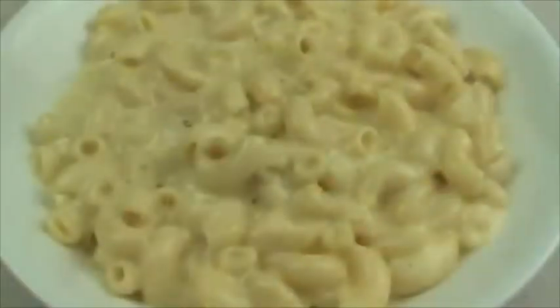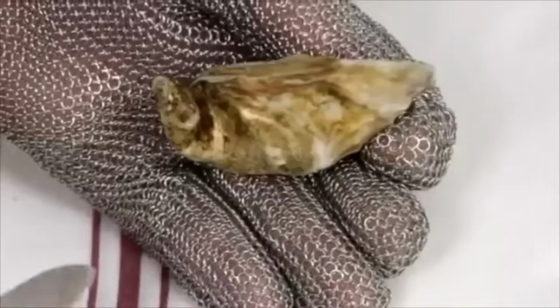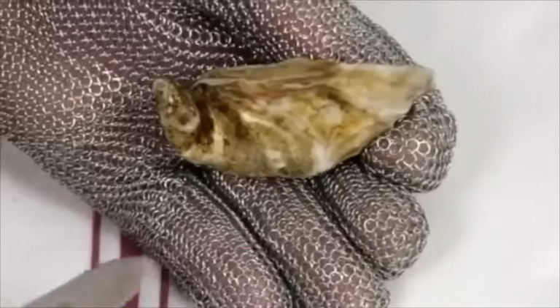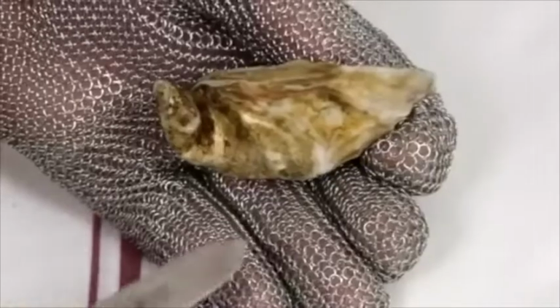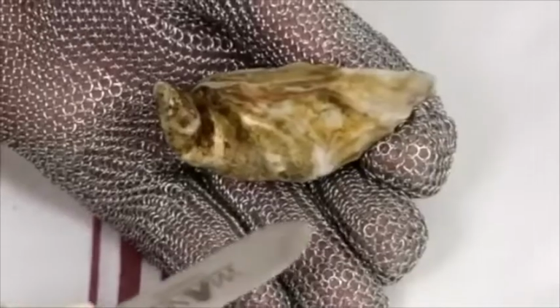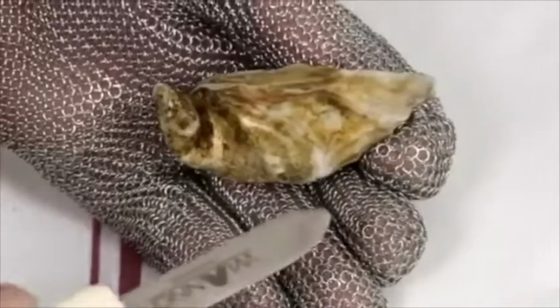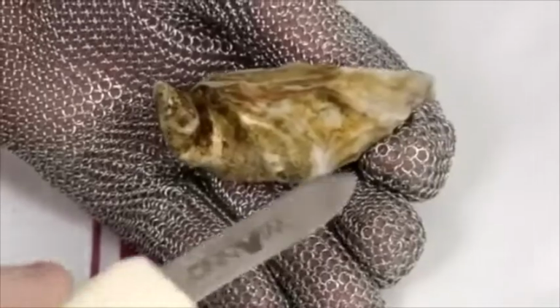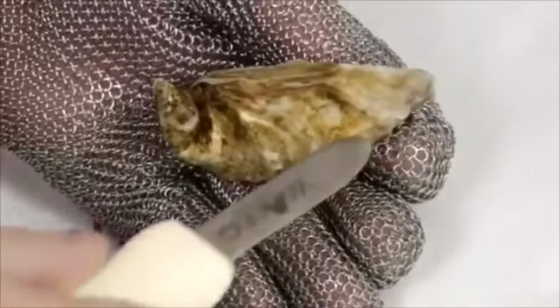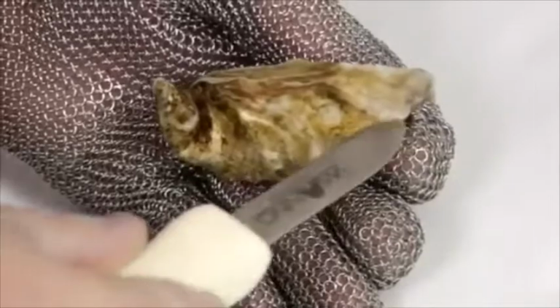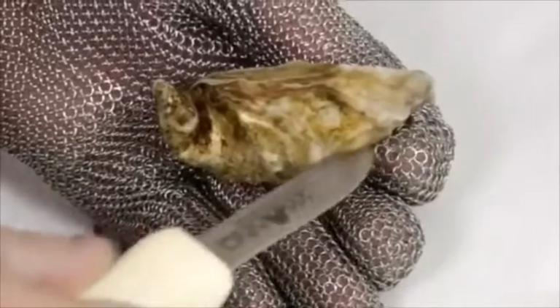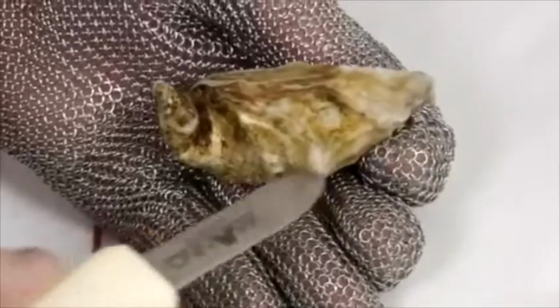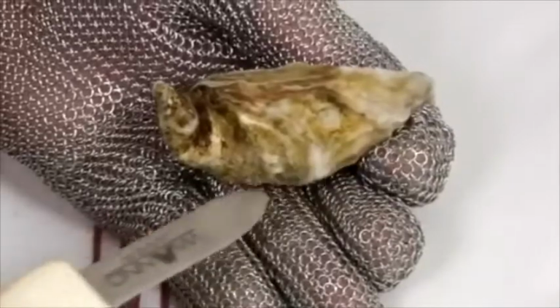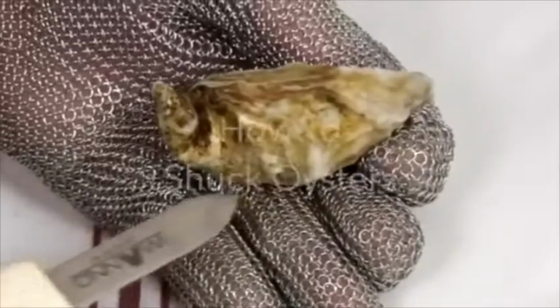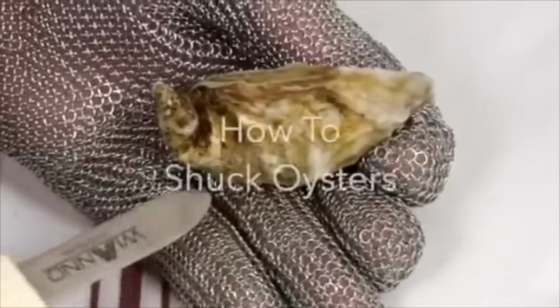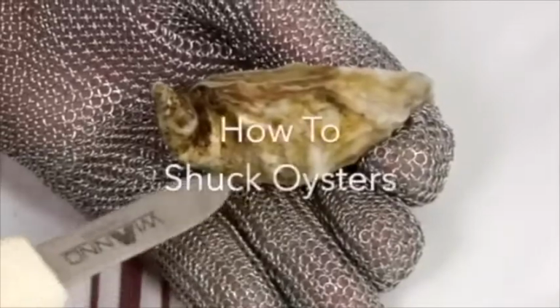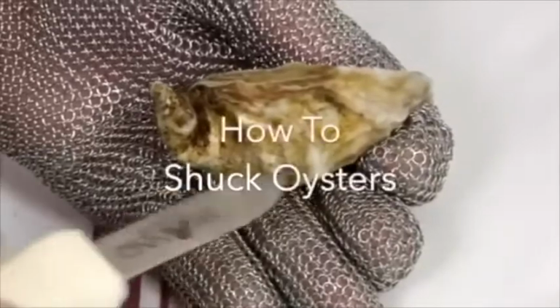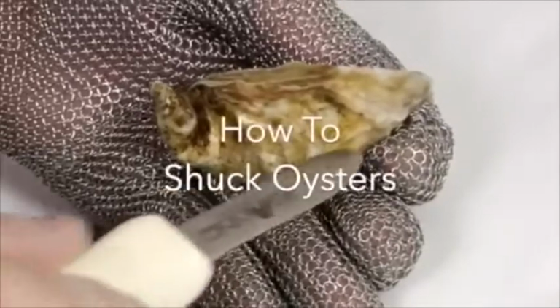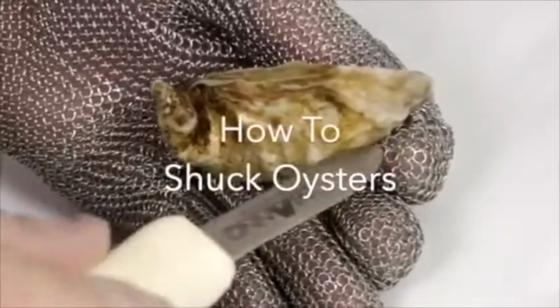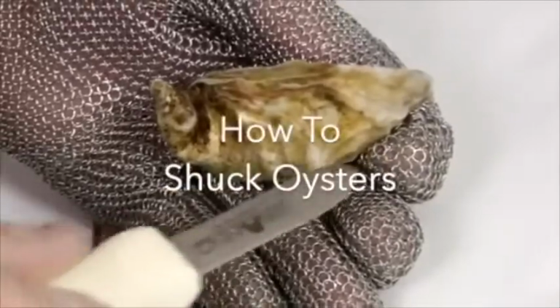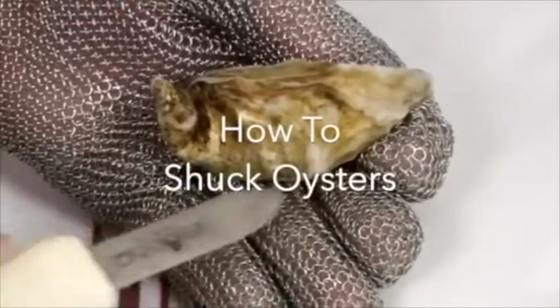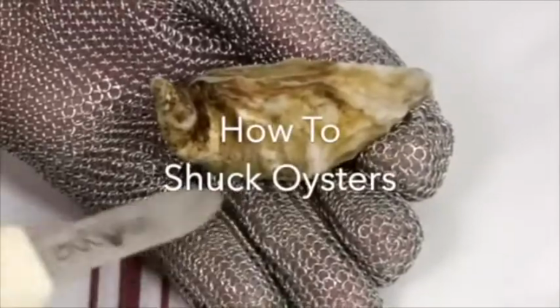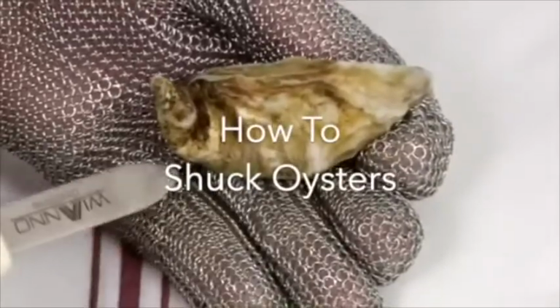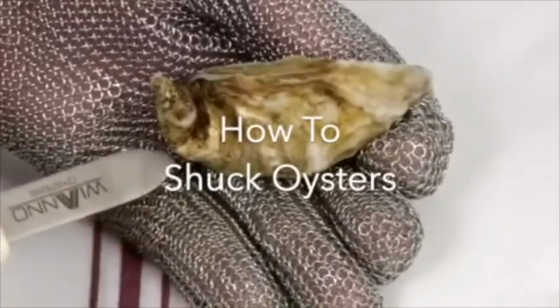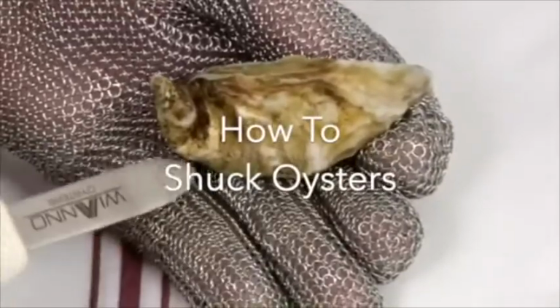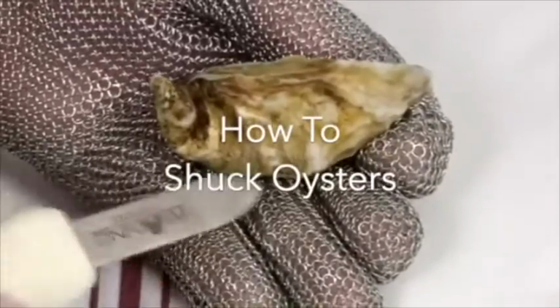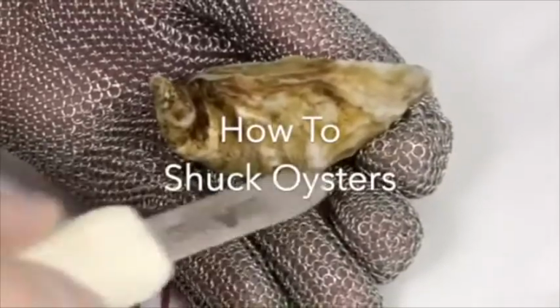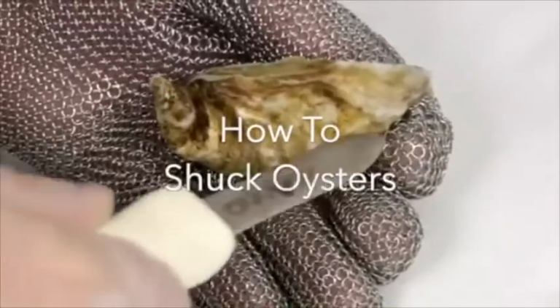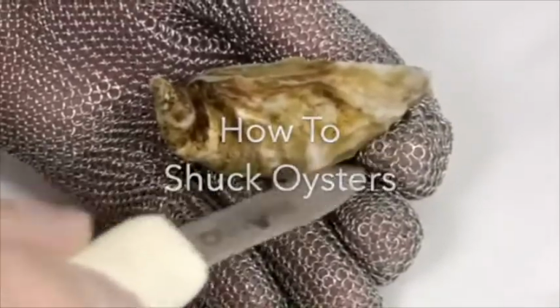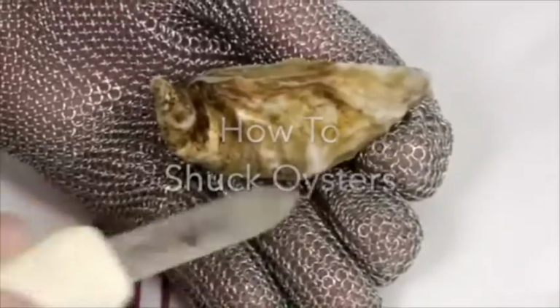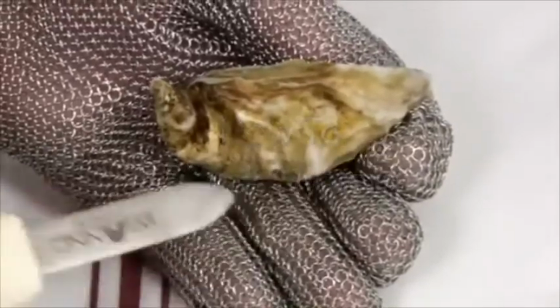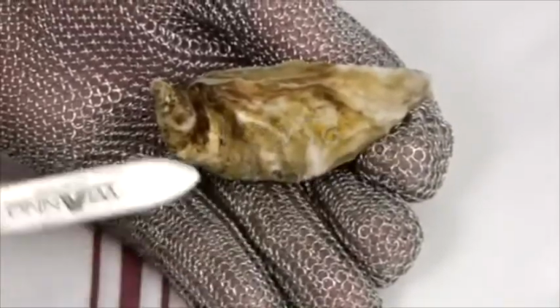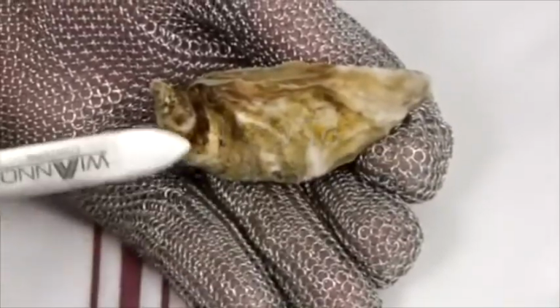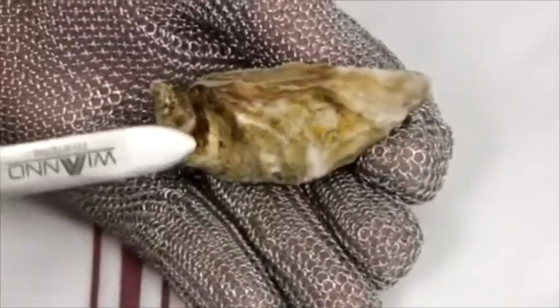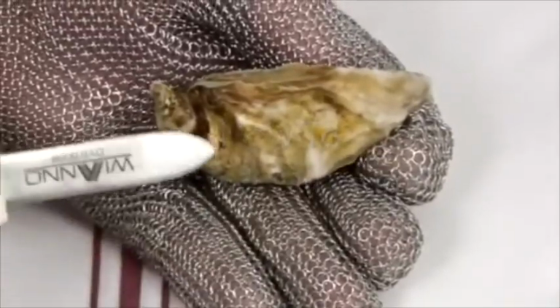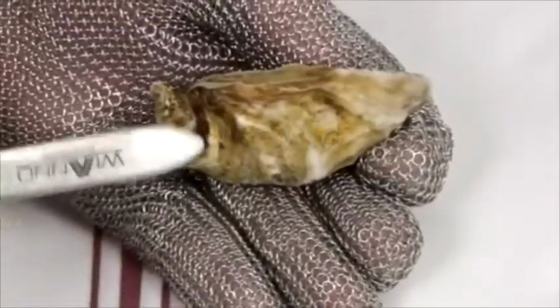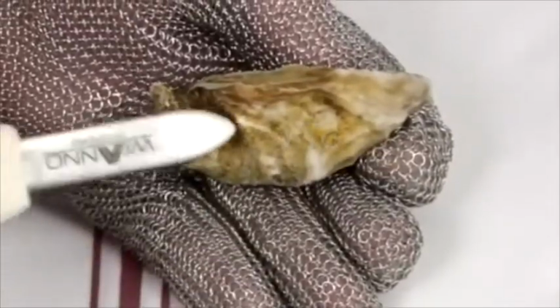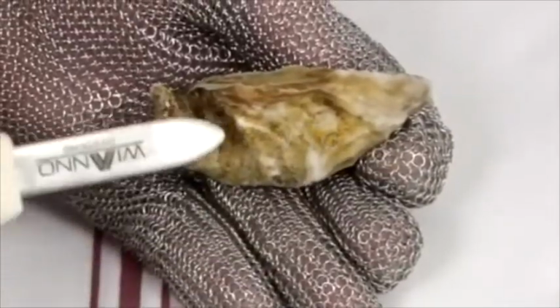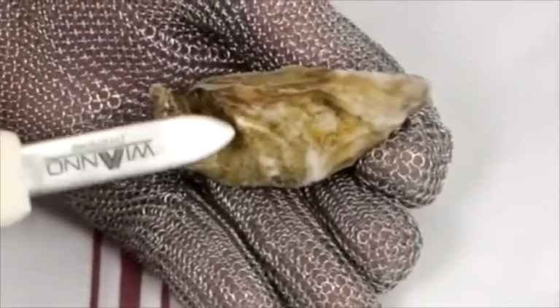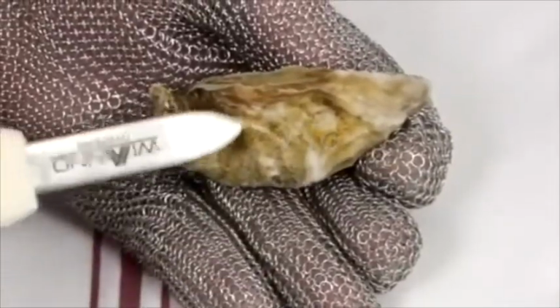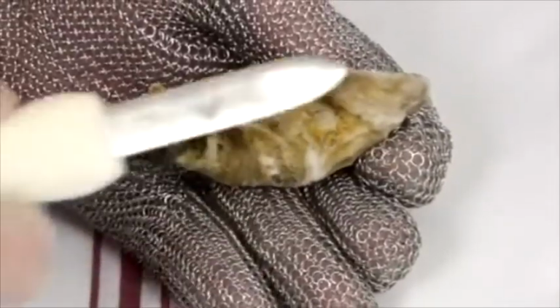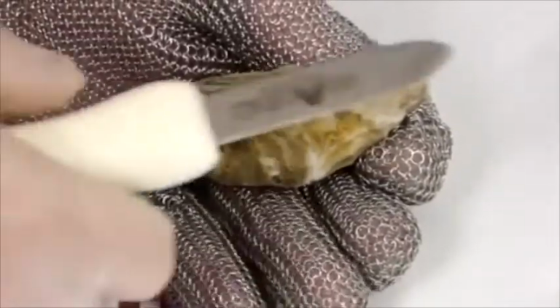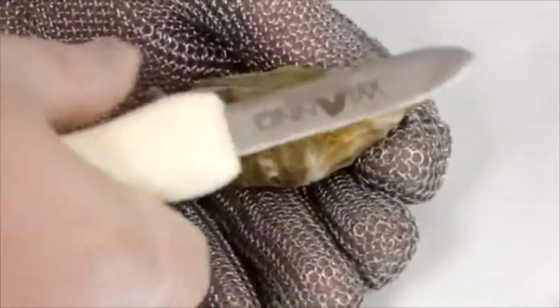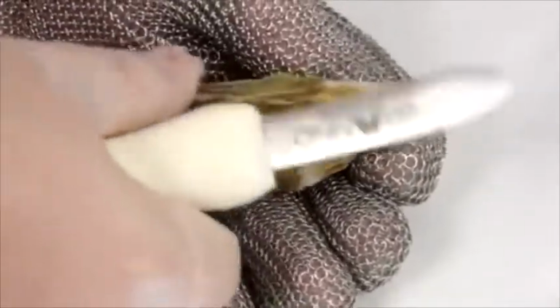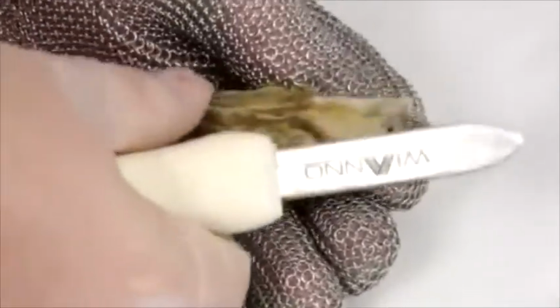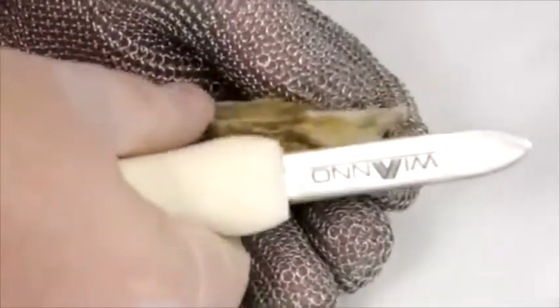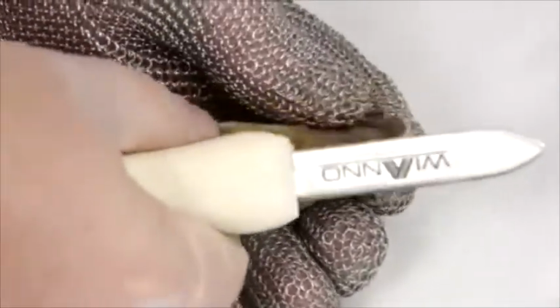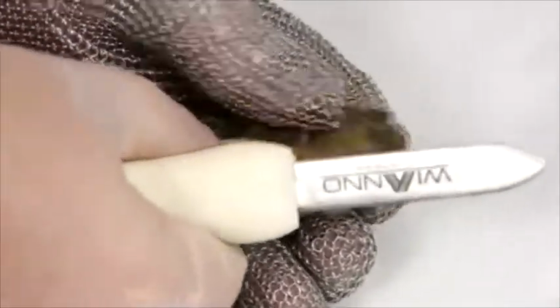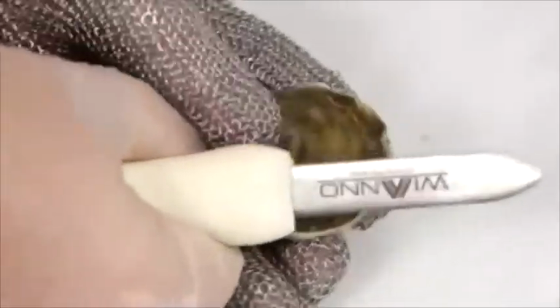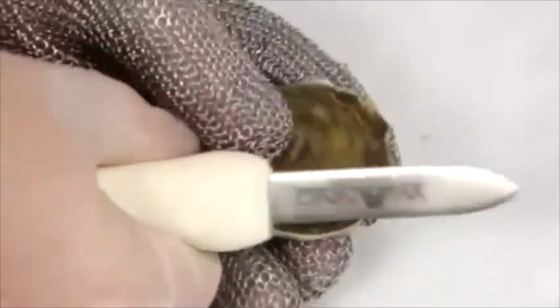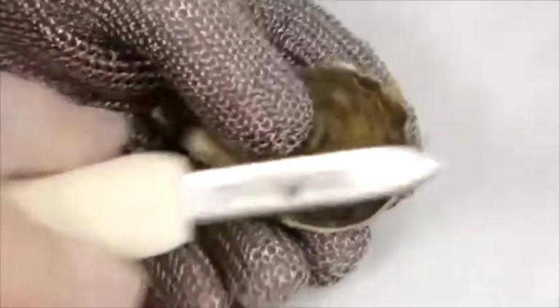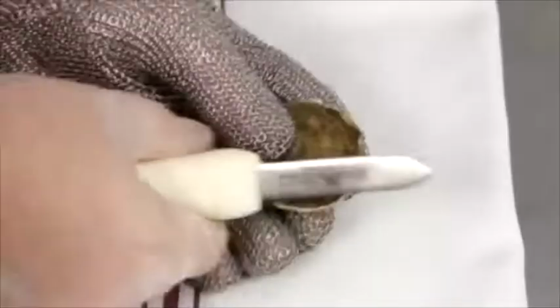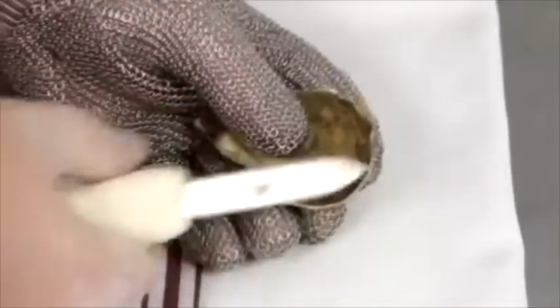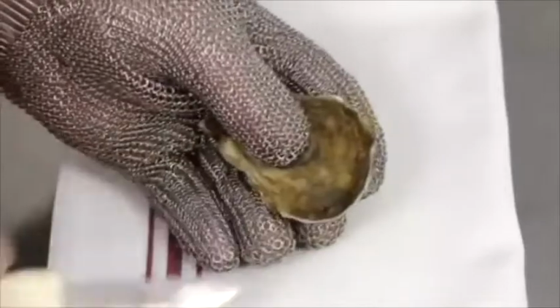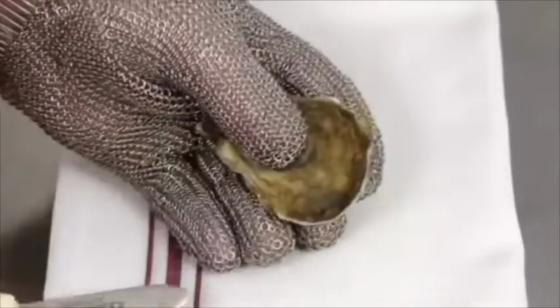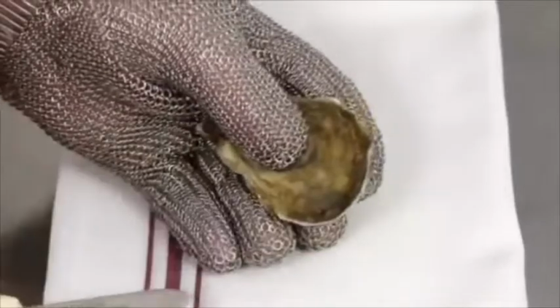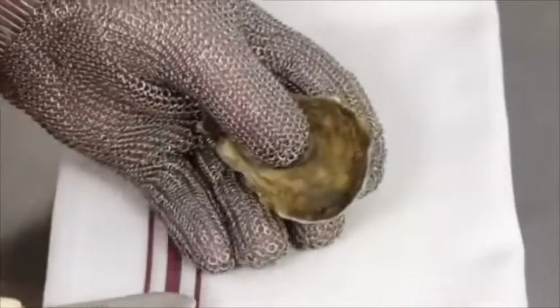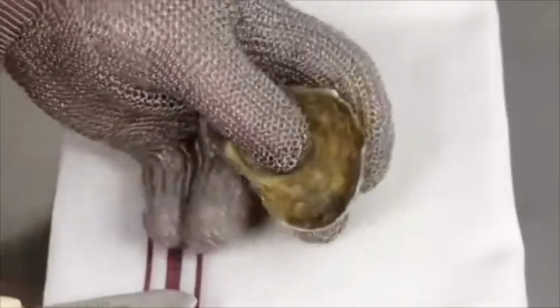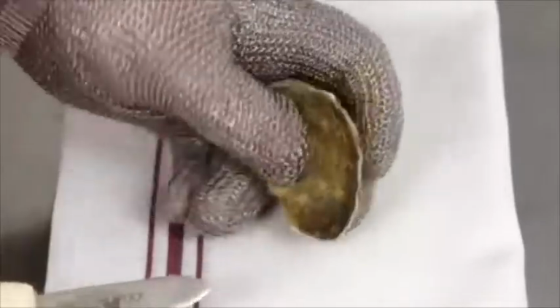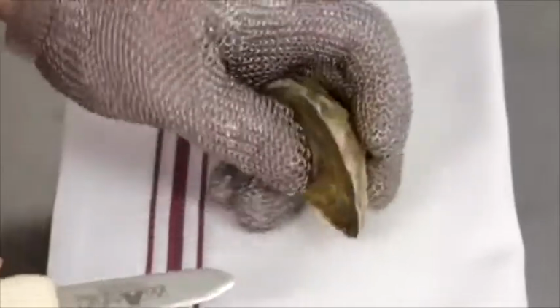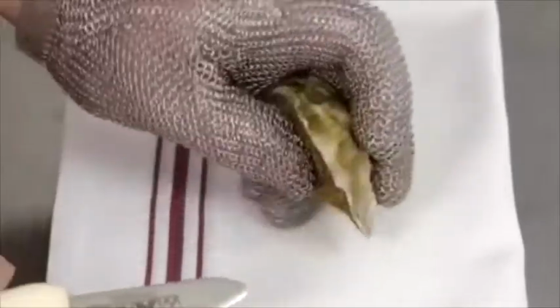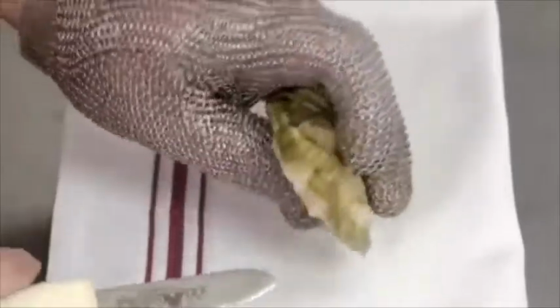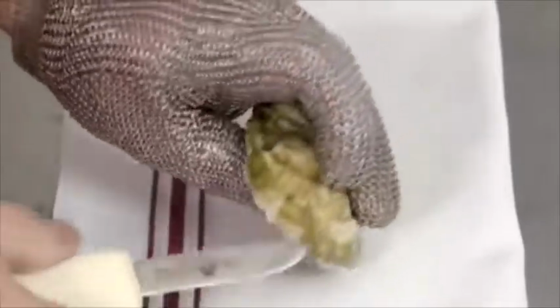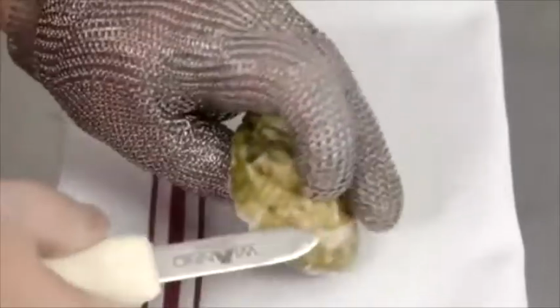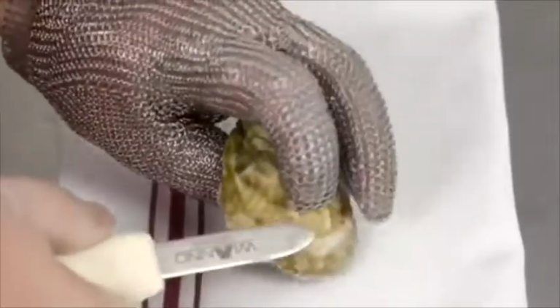Hey everybody, today we're going to be showing you how to shuck oysters. Now, if you don't know what oysters are, stop watching this video and go read a book for once.